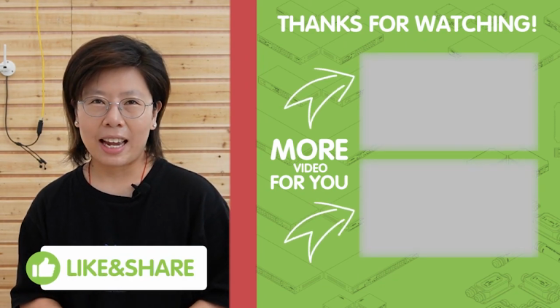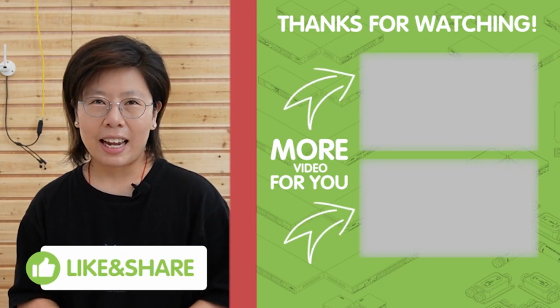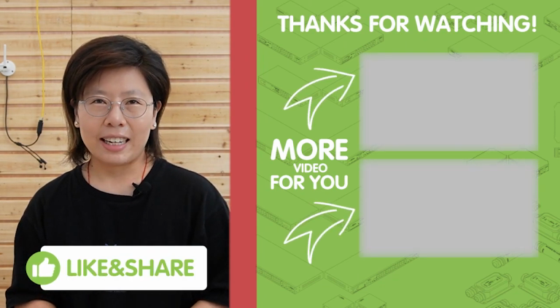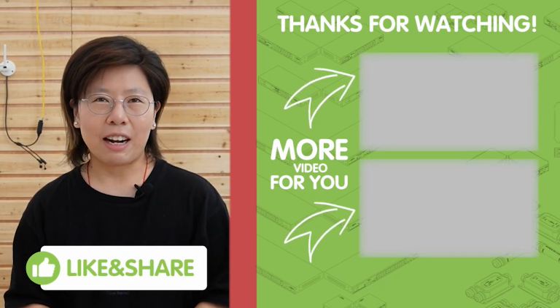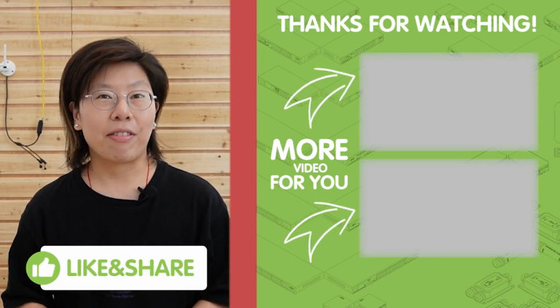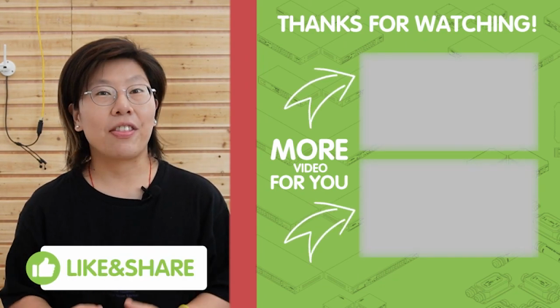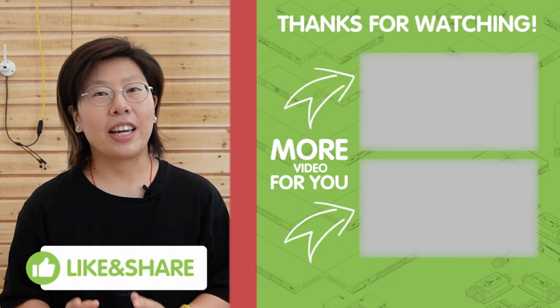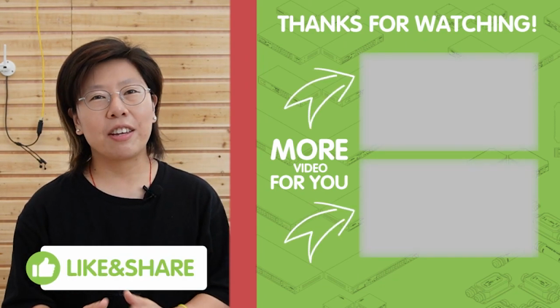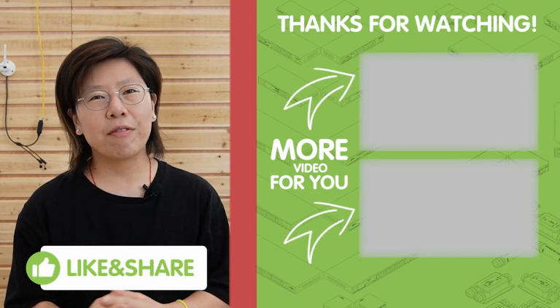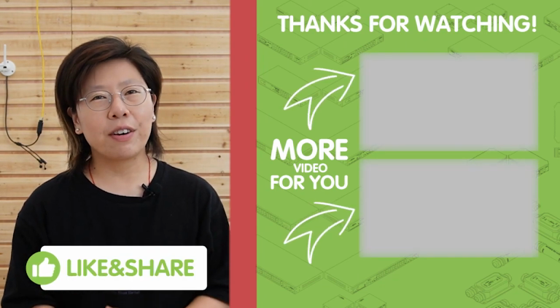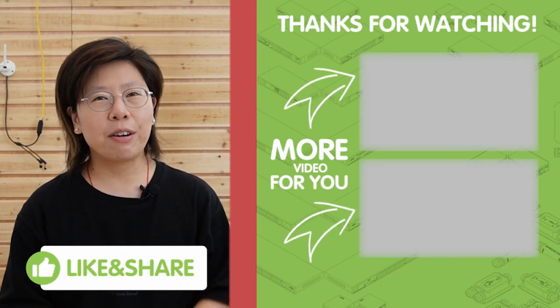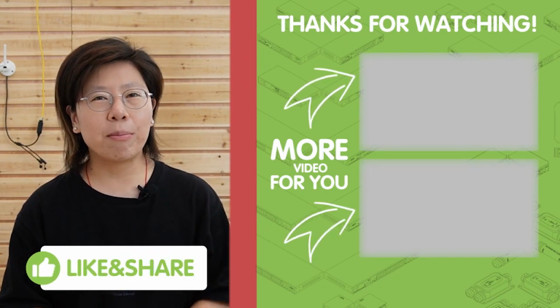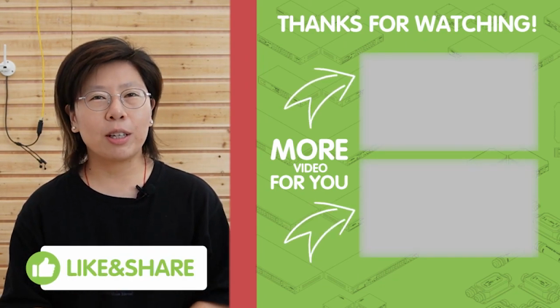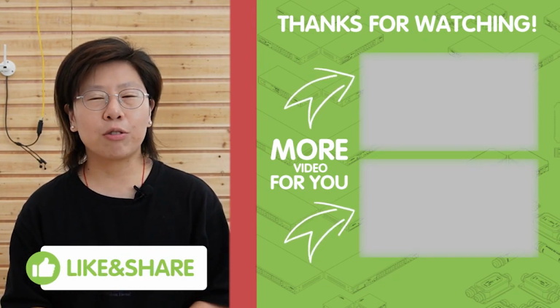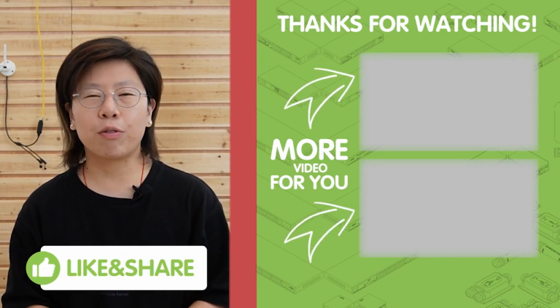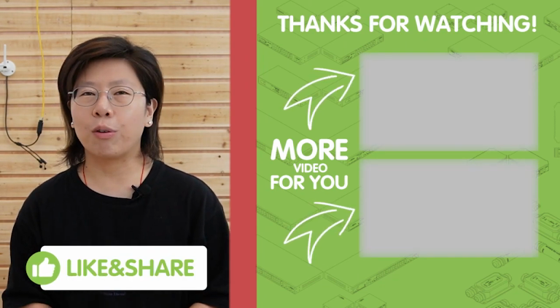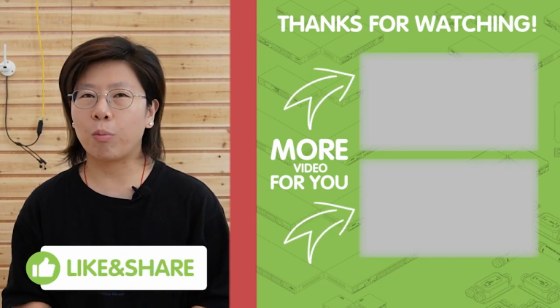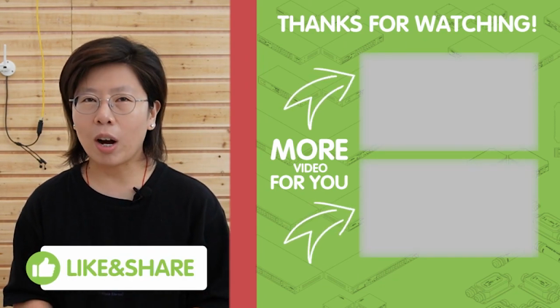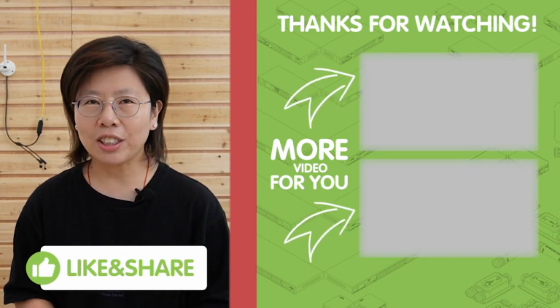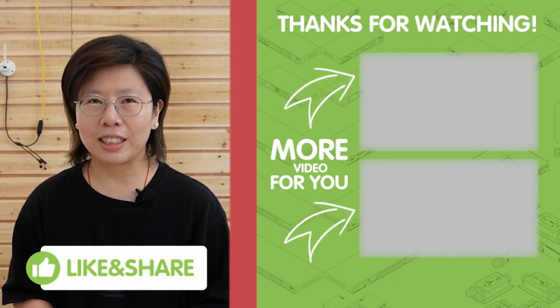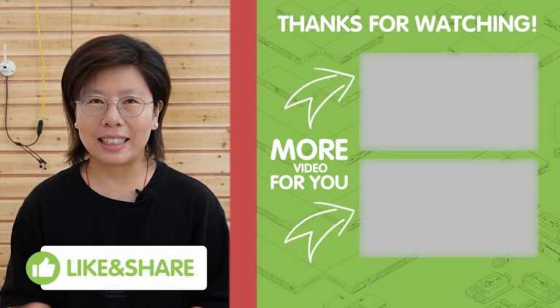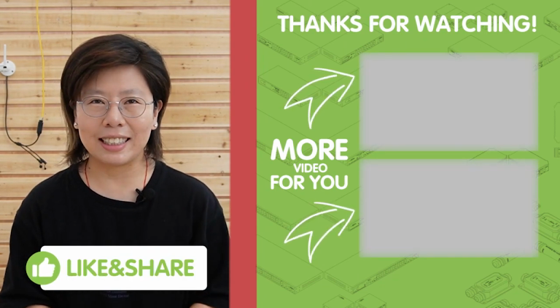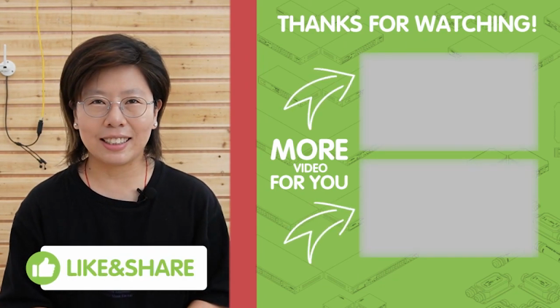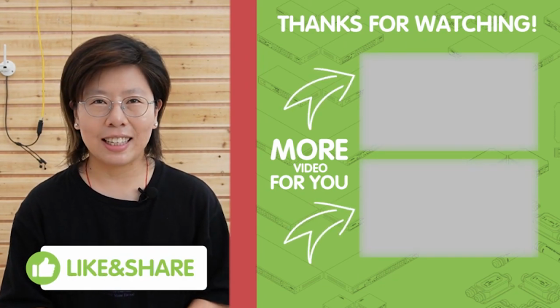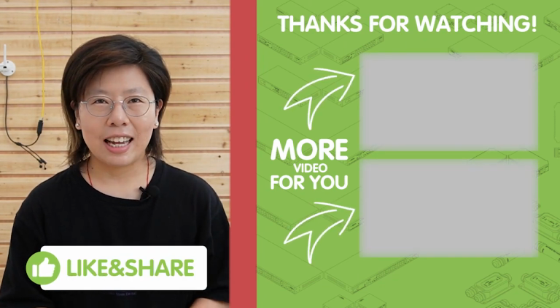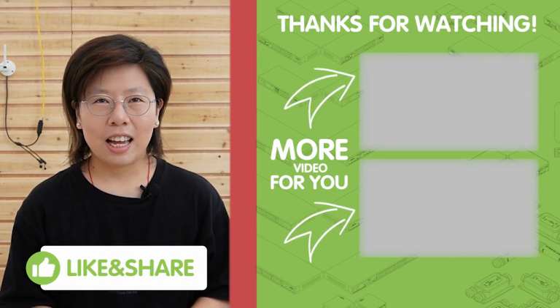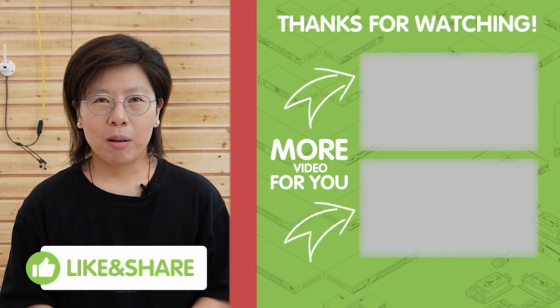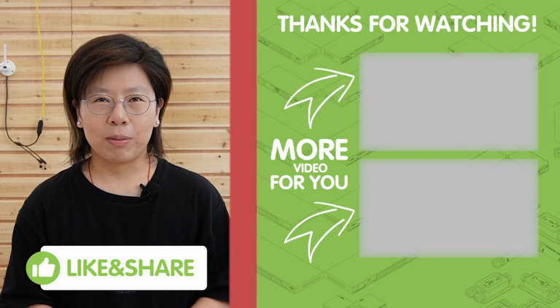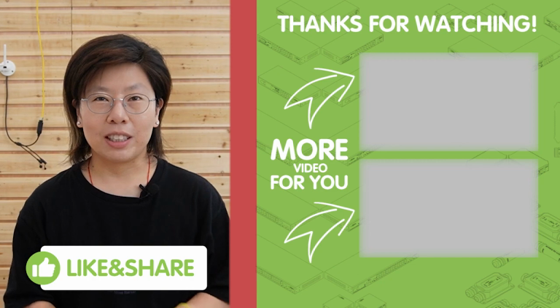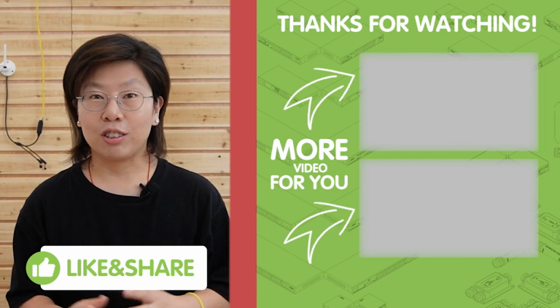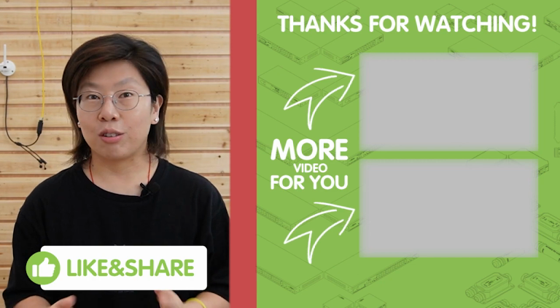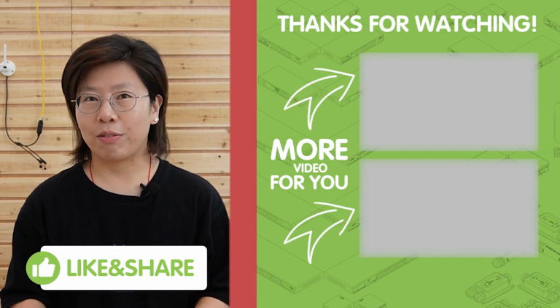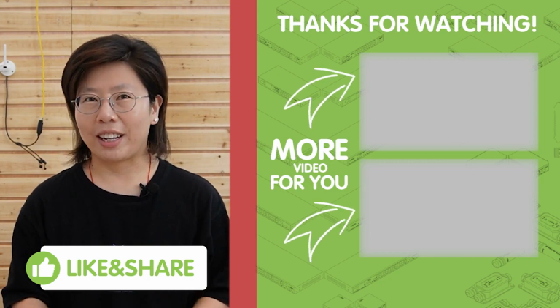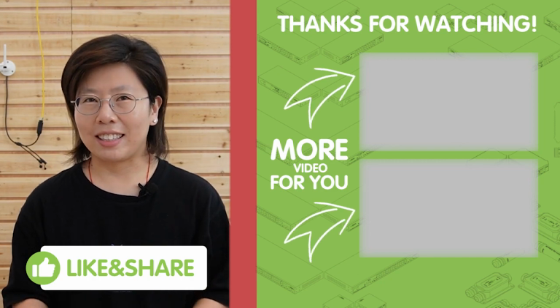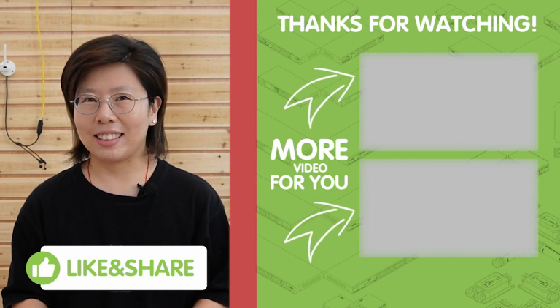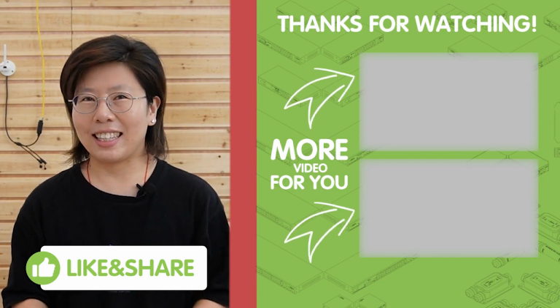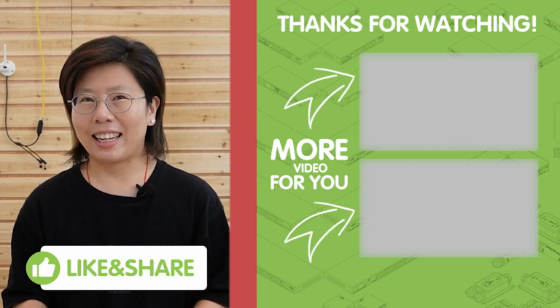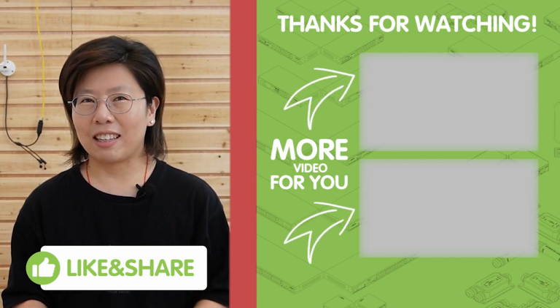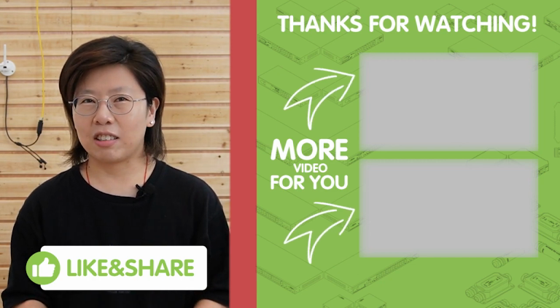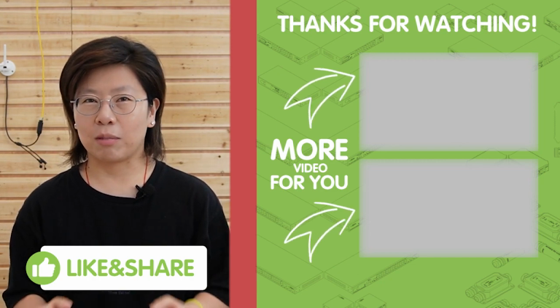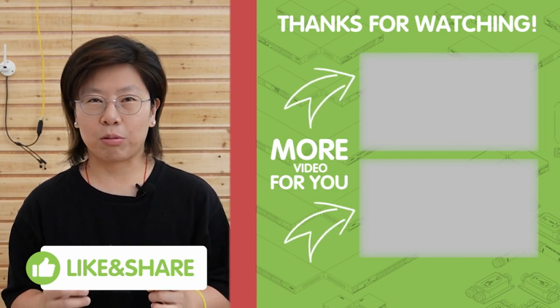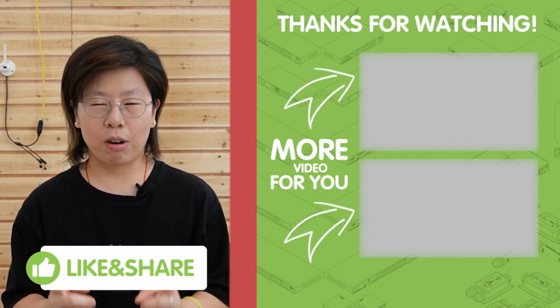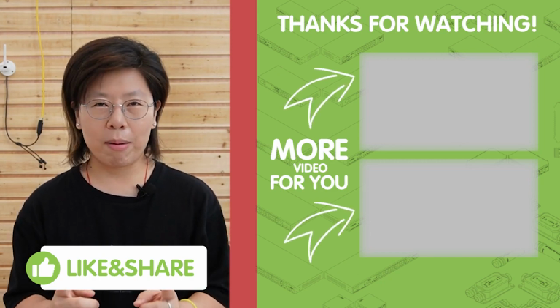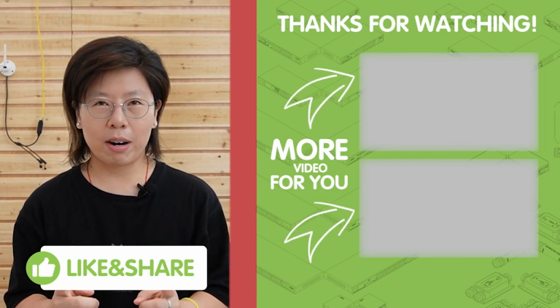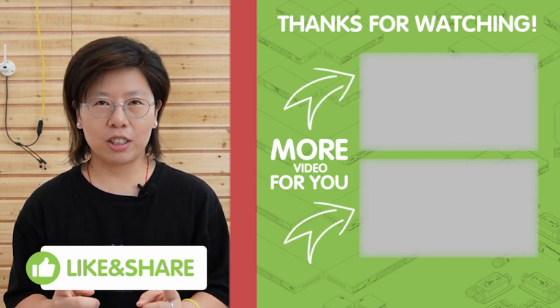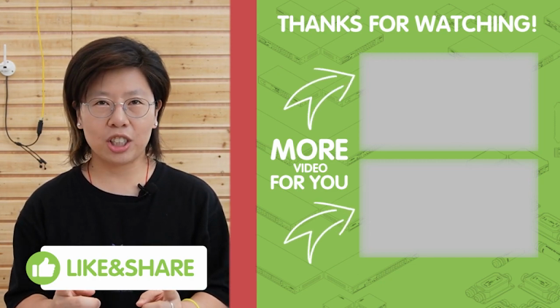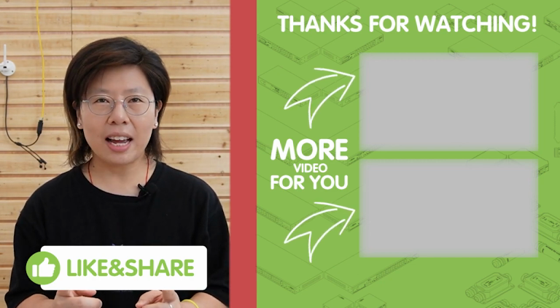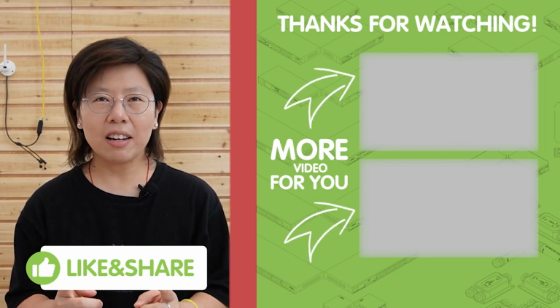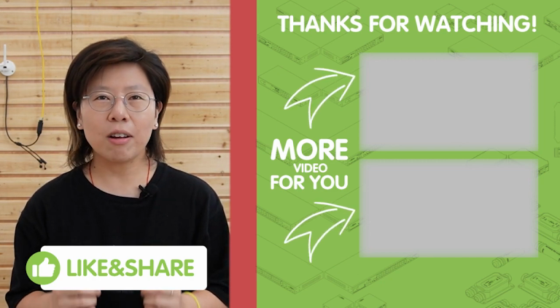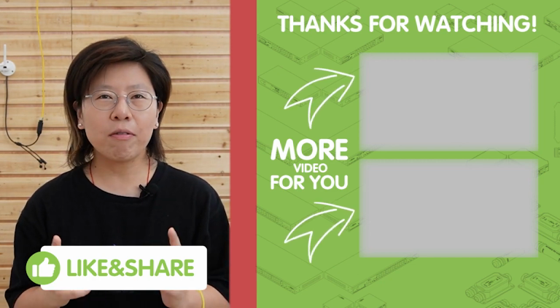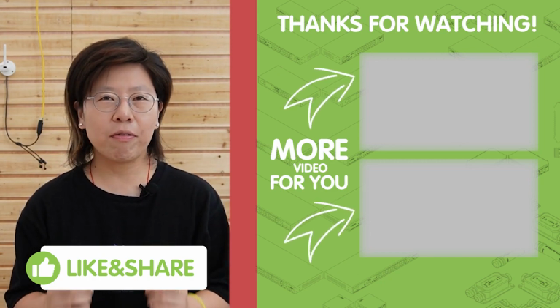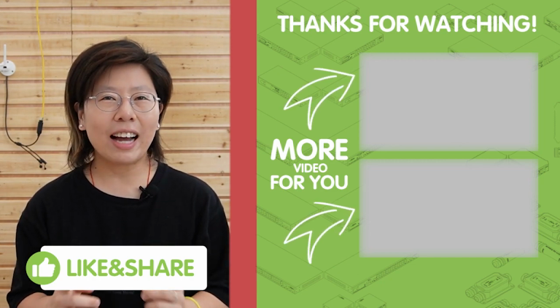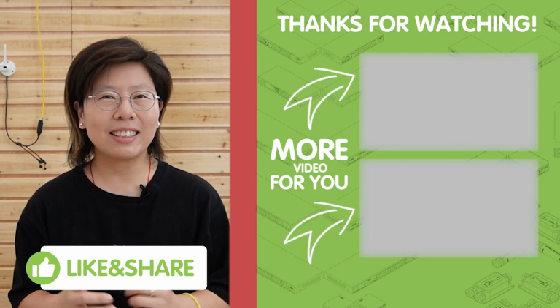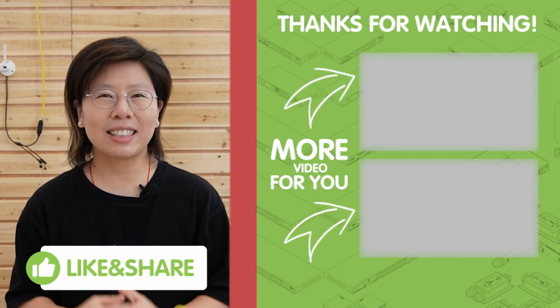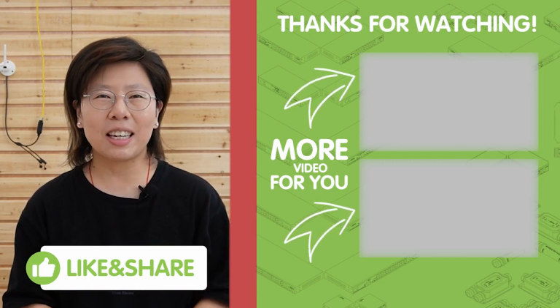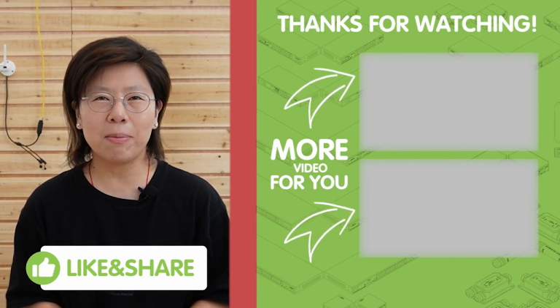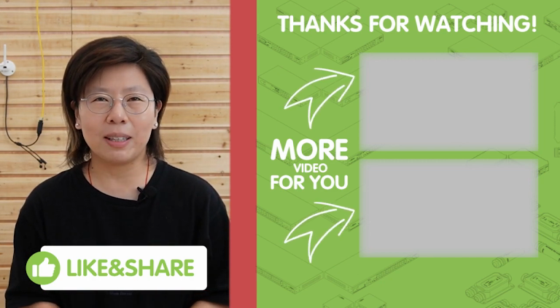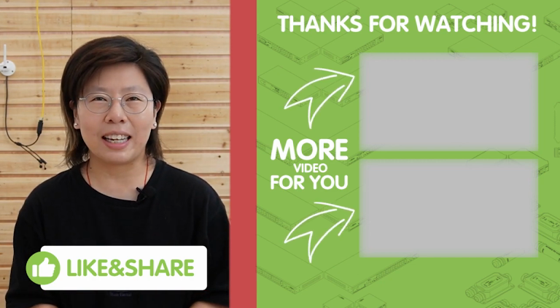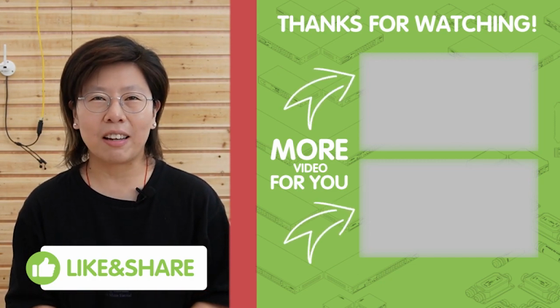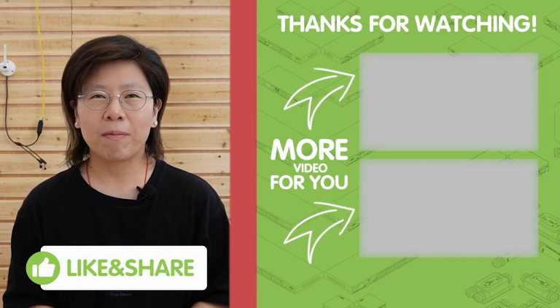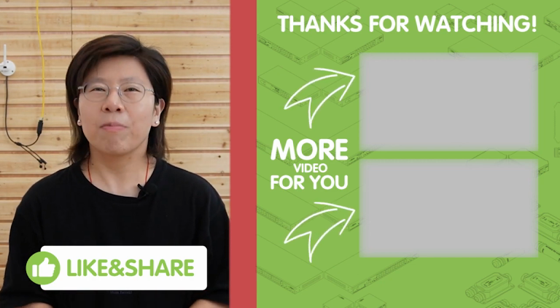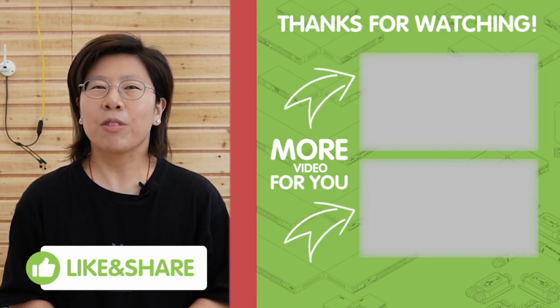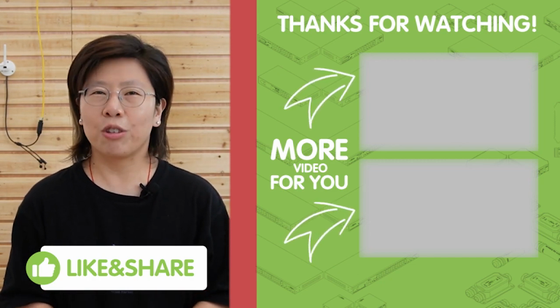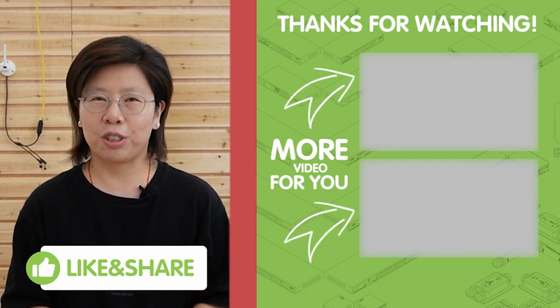Thank you very much for watching. Please don't forget to like and subscribe to our channel and support our work.